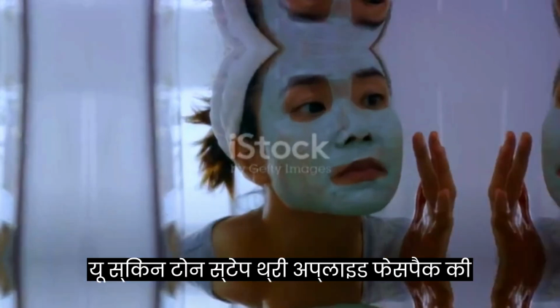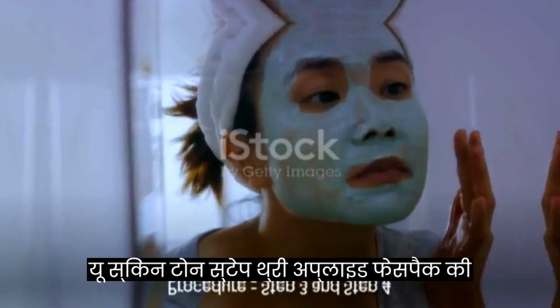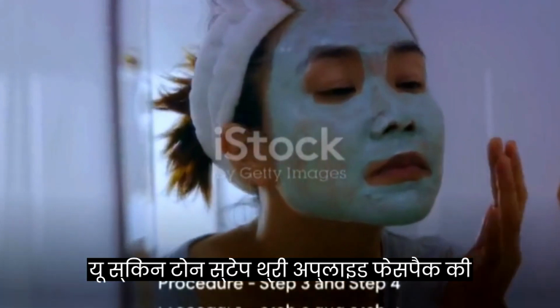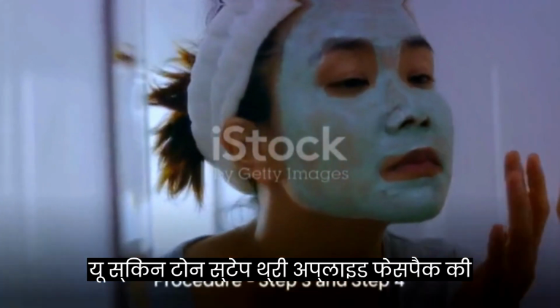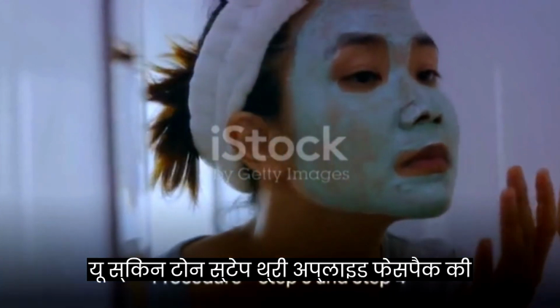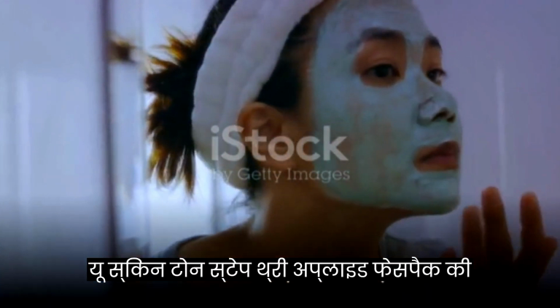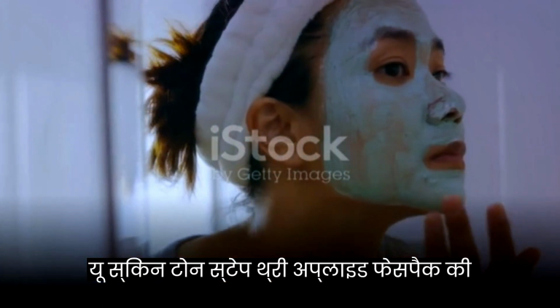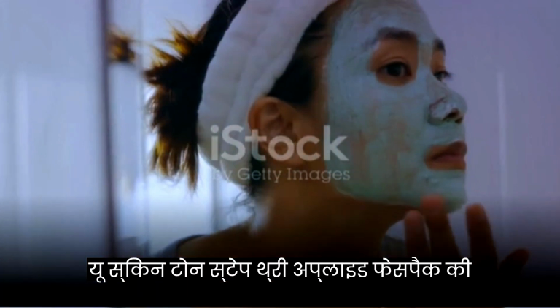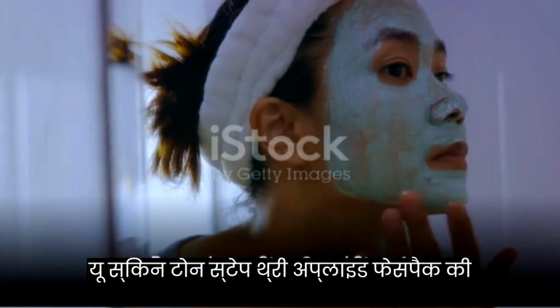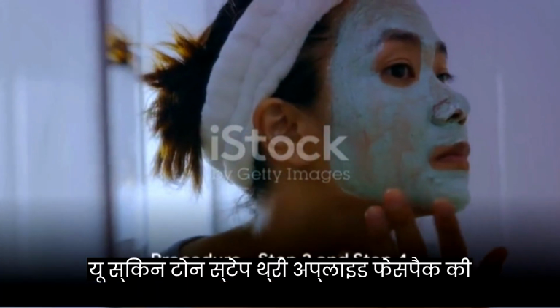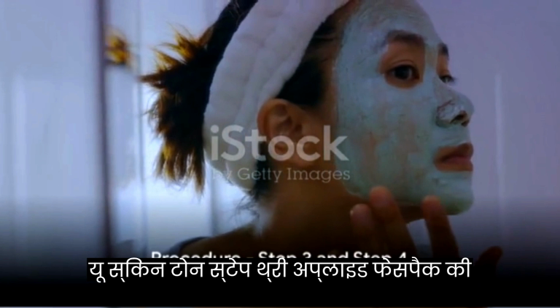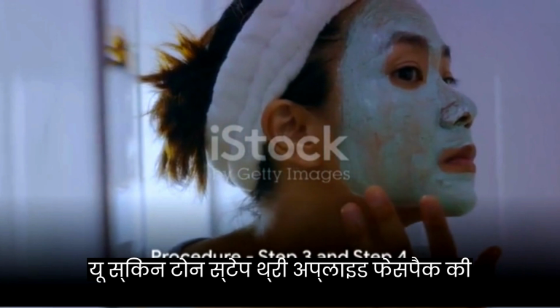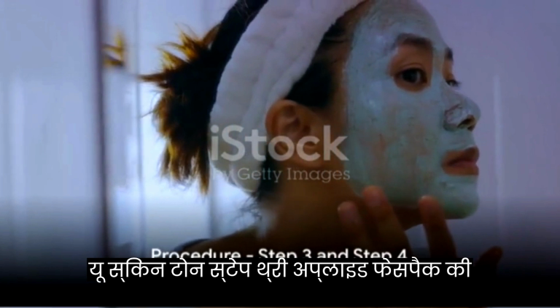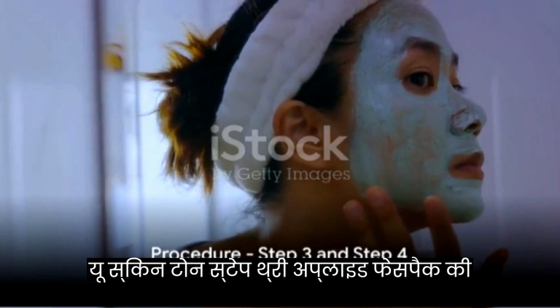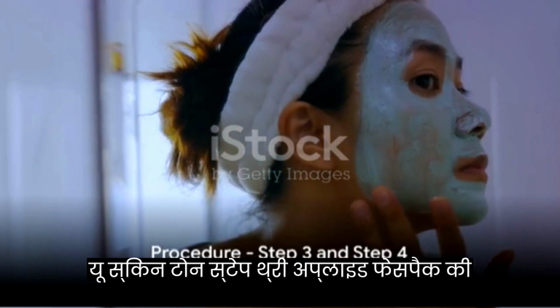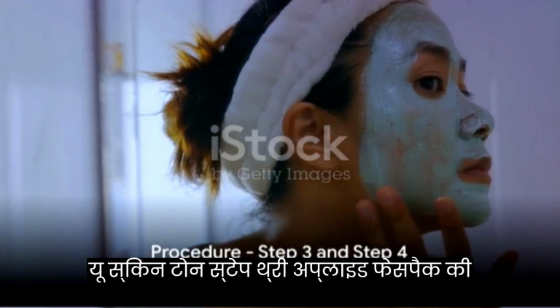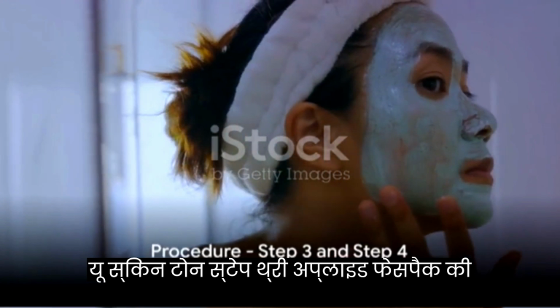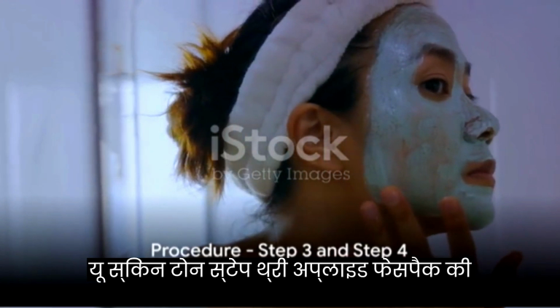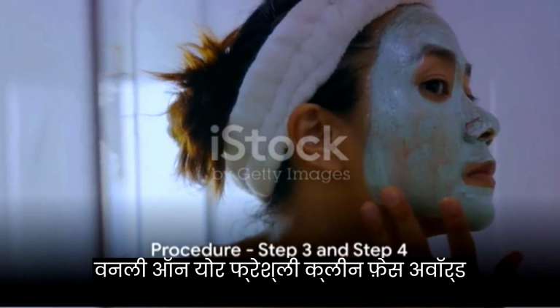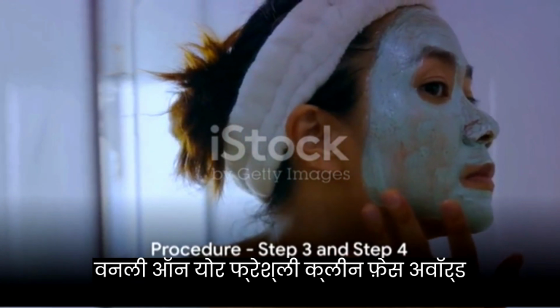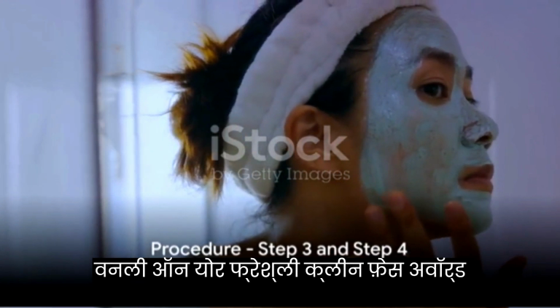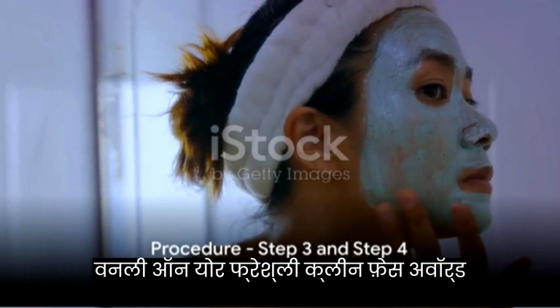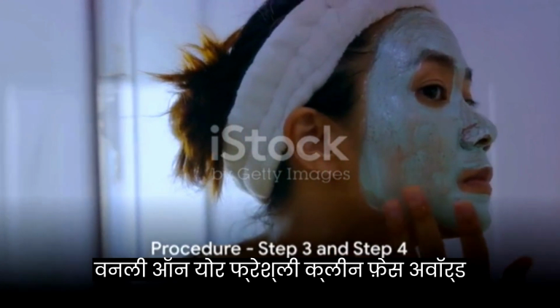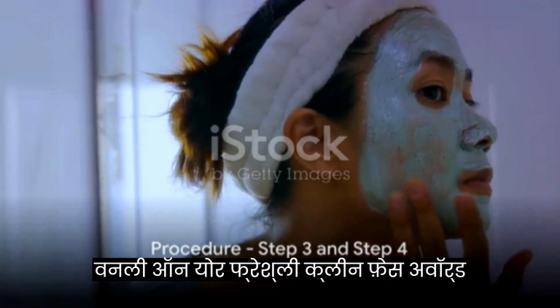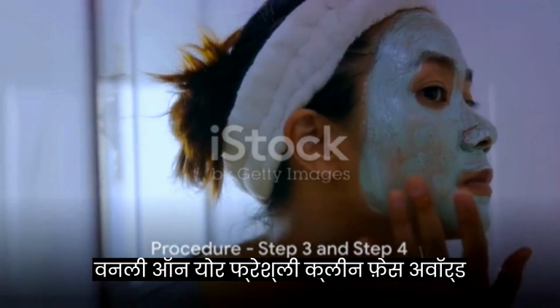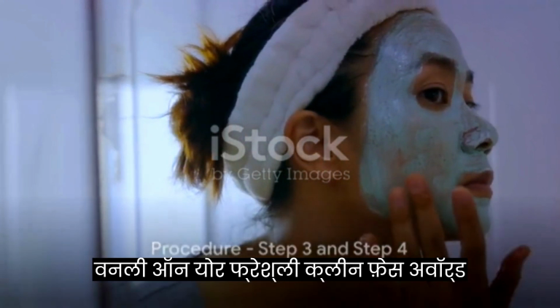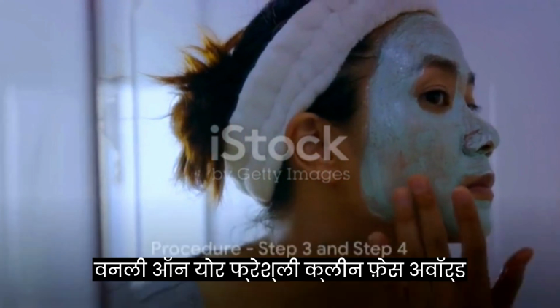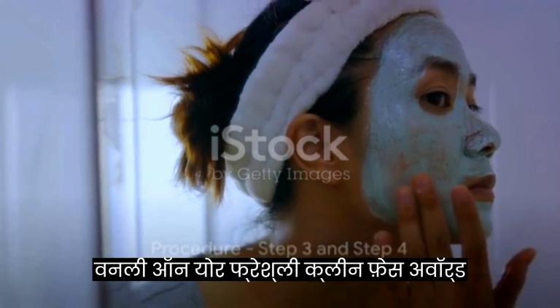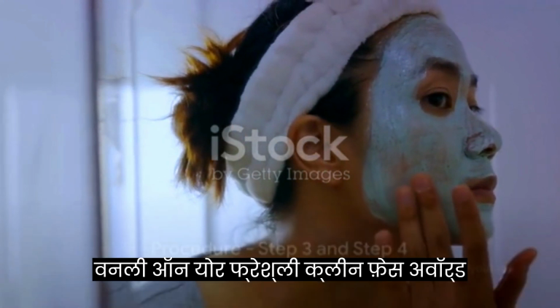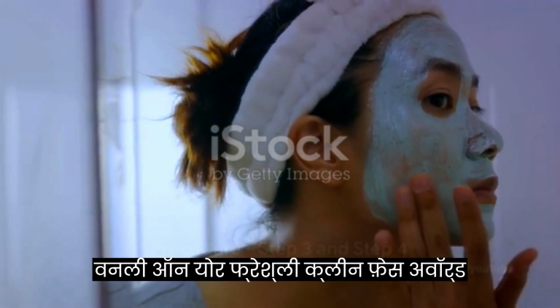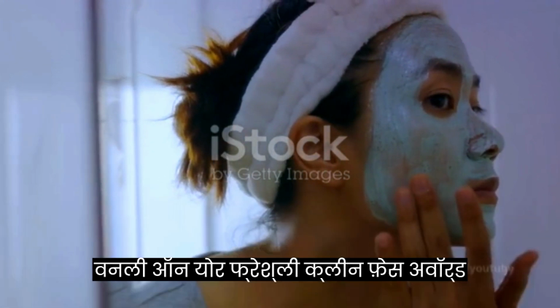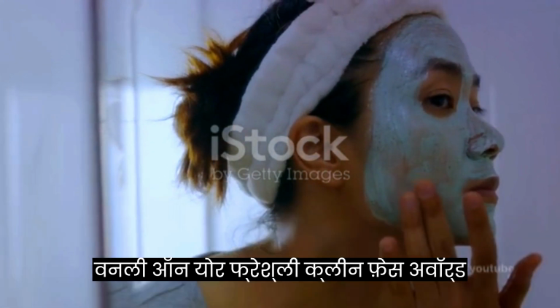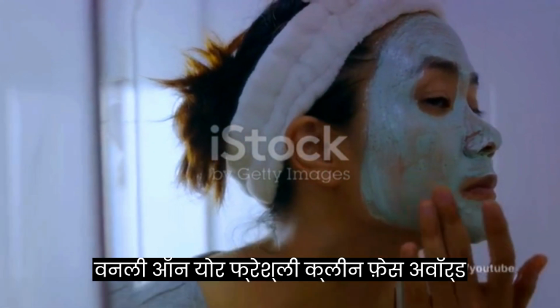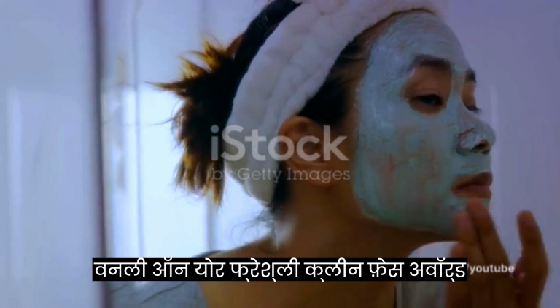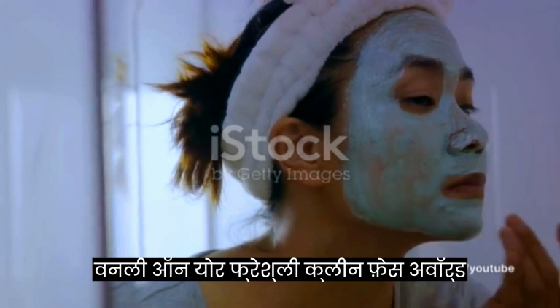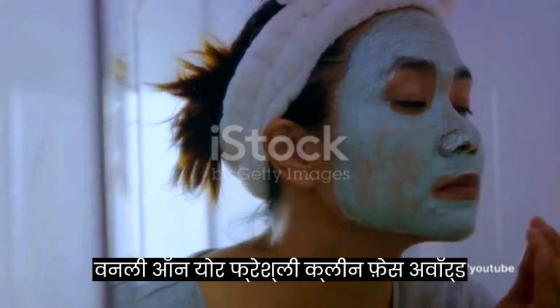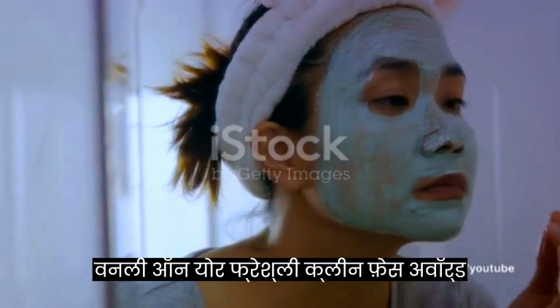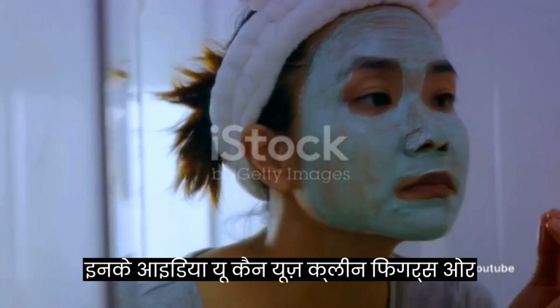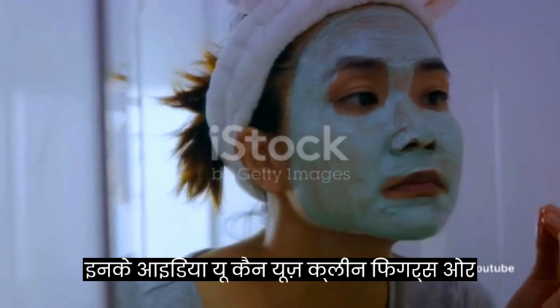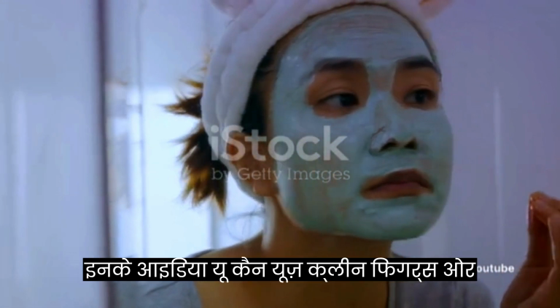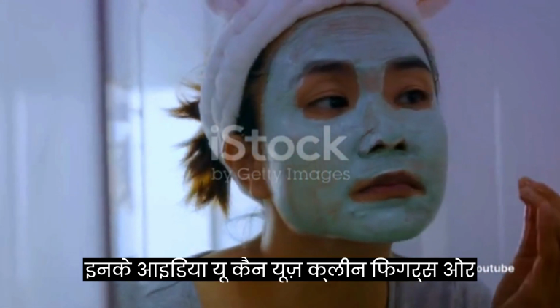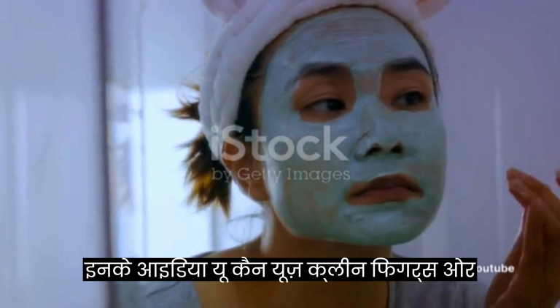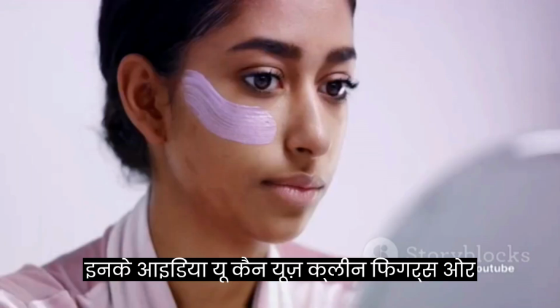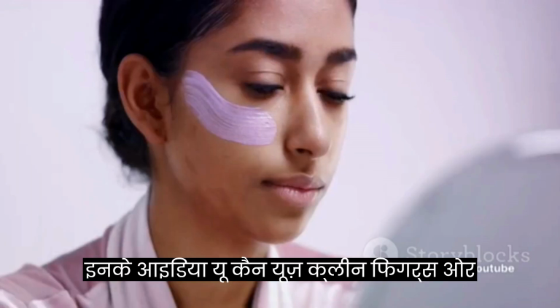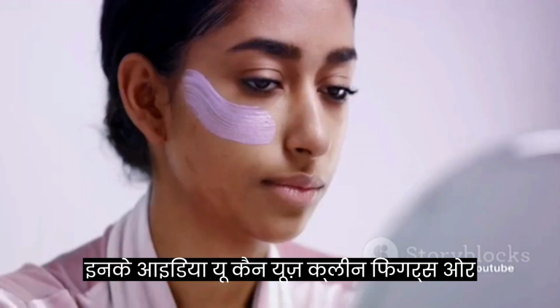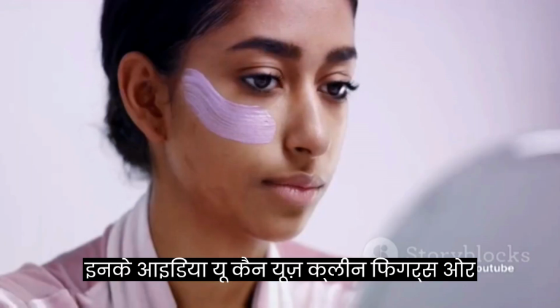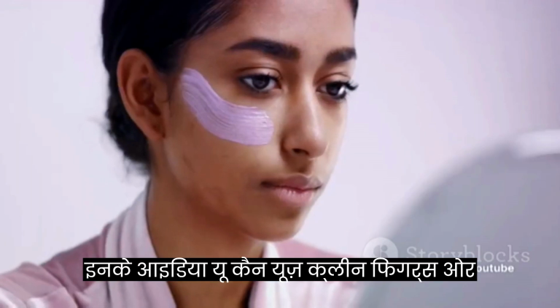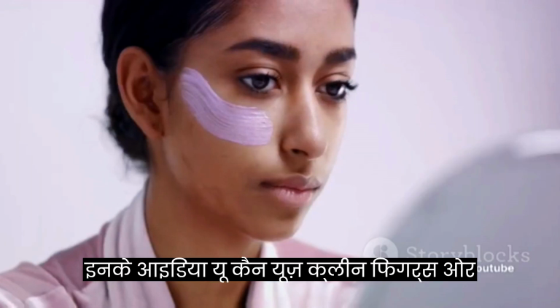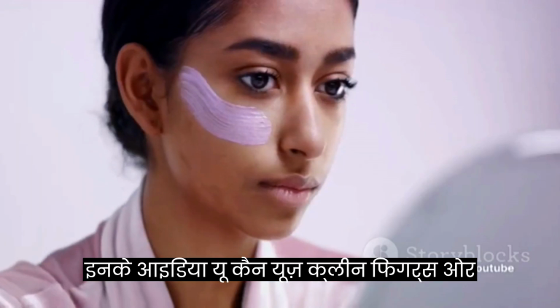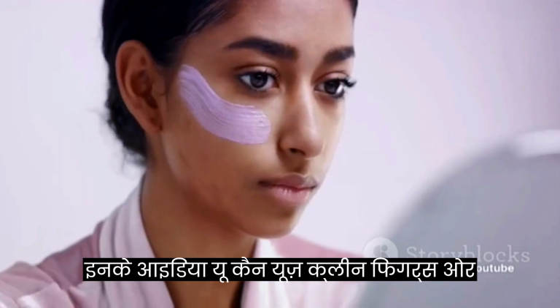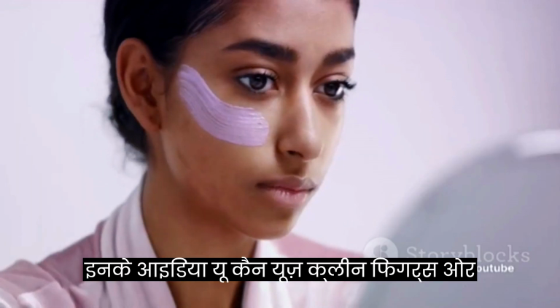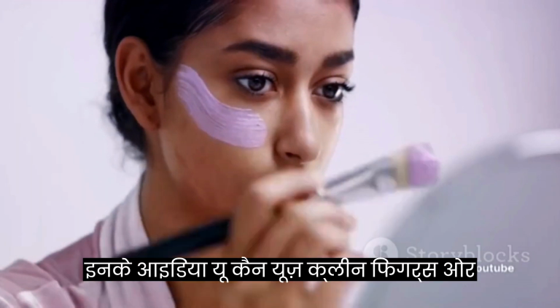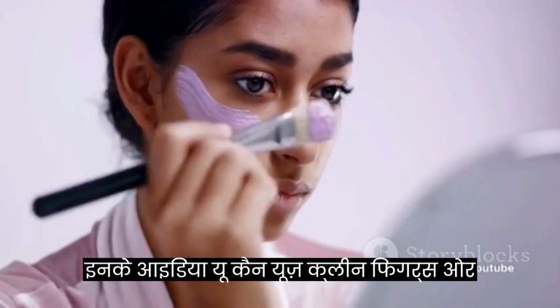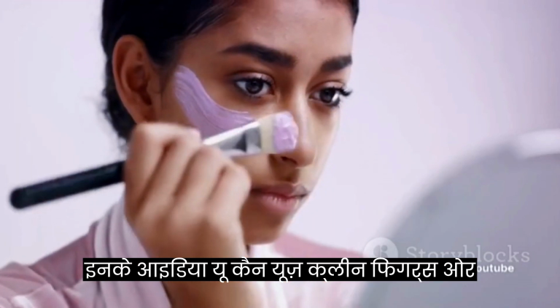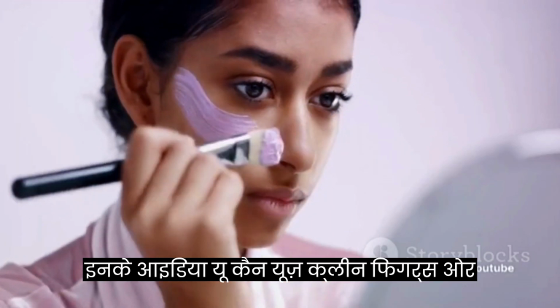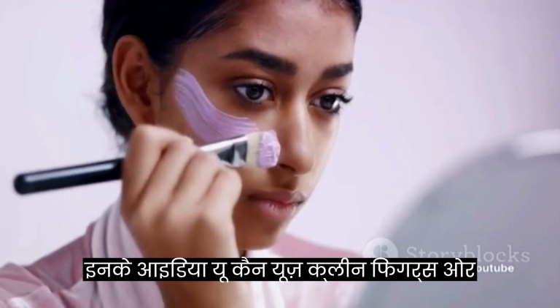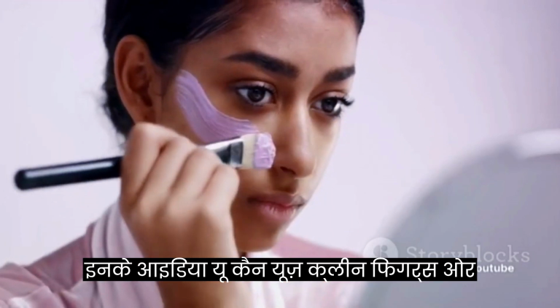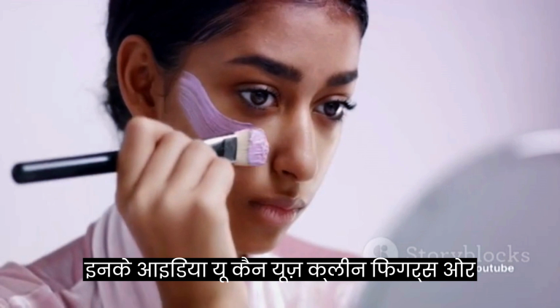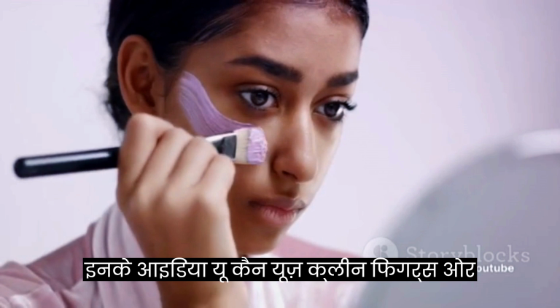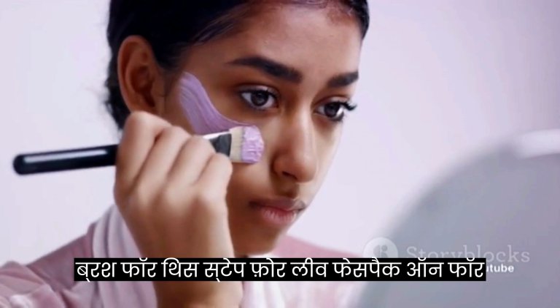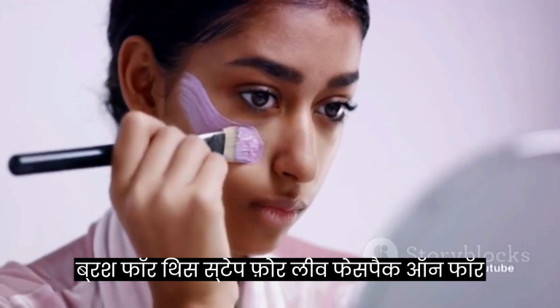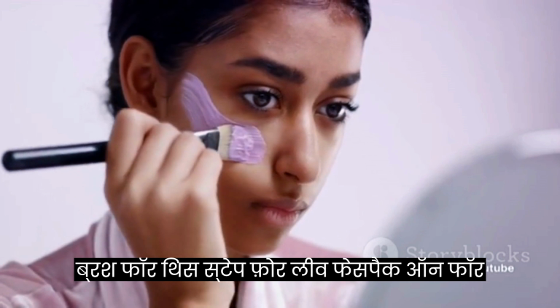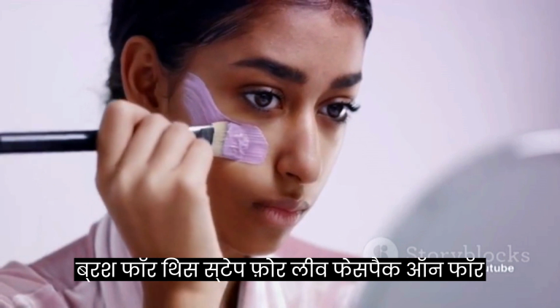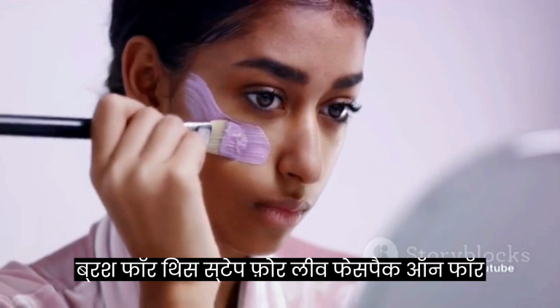Step 3: apply the face pack evenly on your freshly cleaned face, avoiding the eye area. You can use clean fingers or a brush for this.